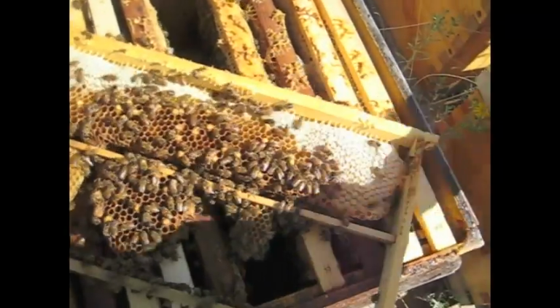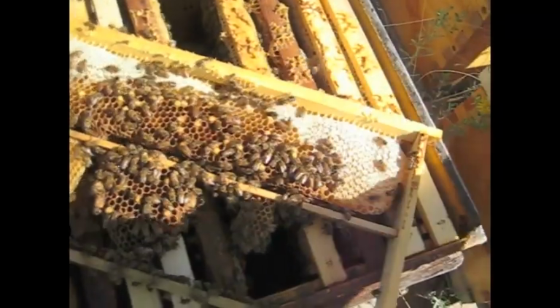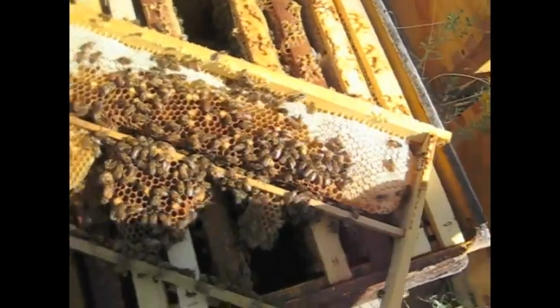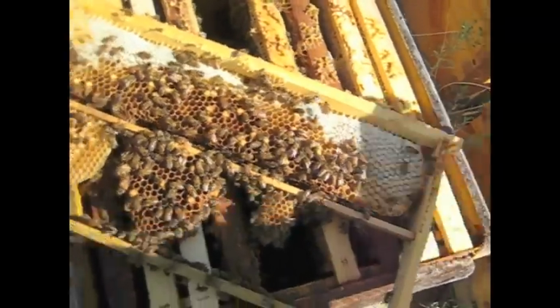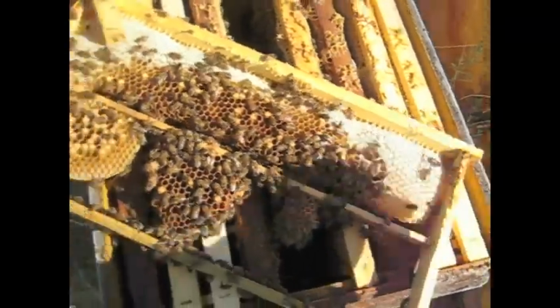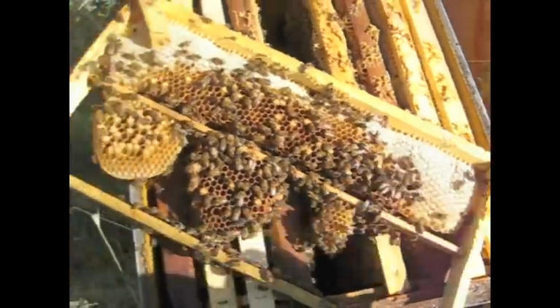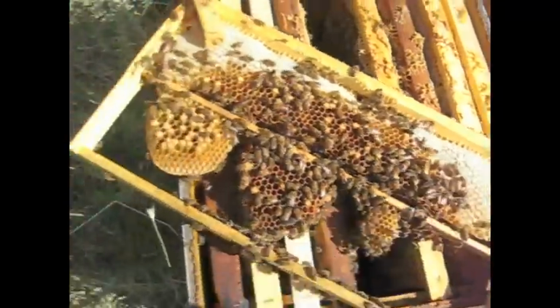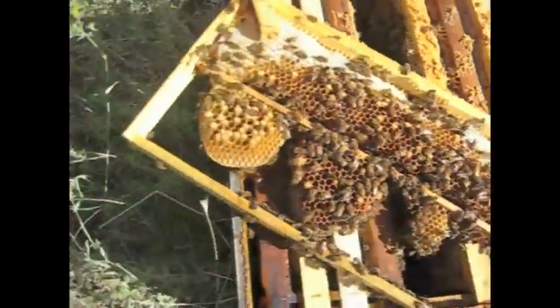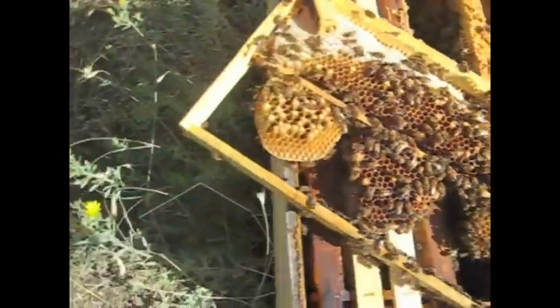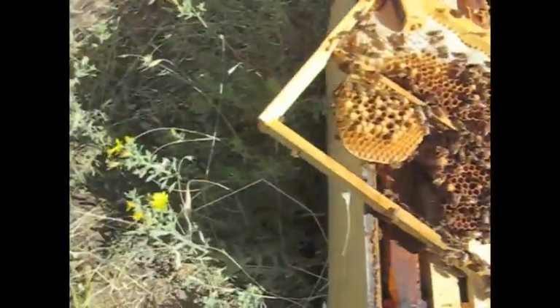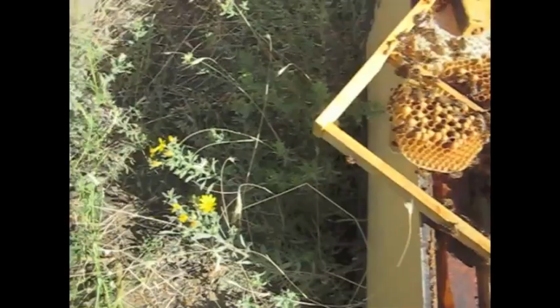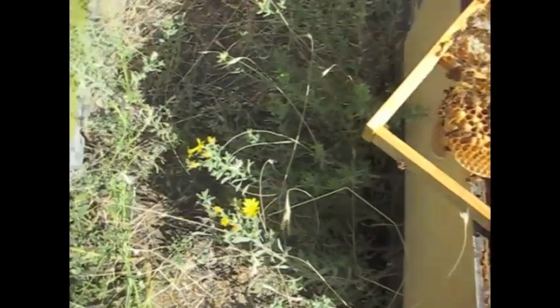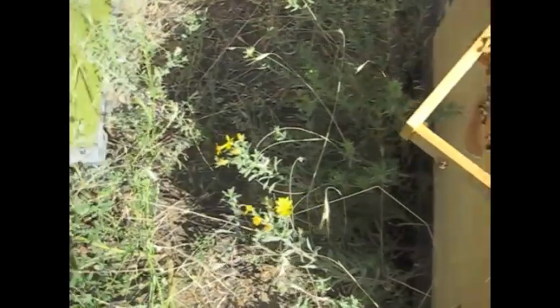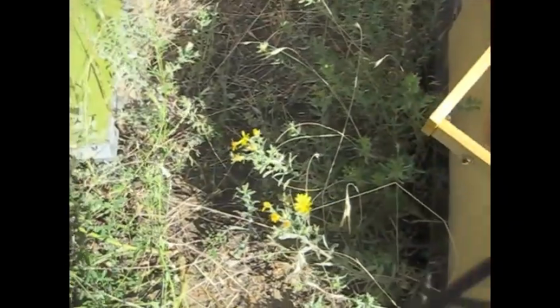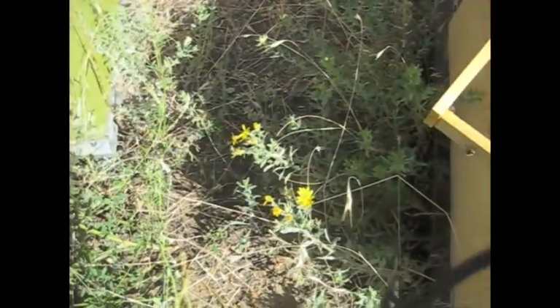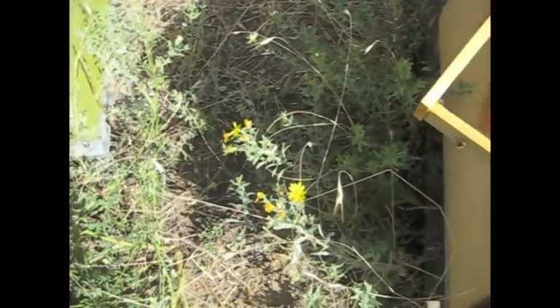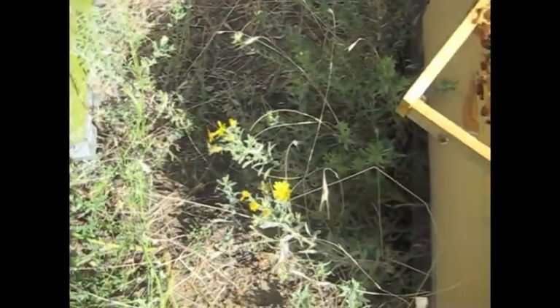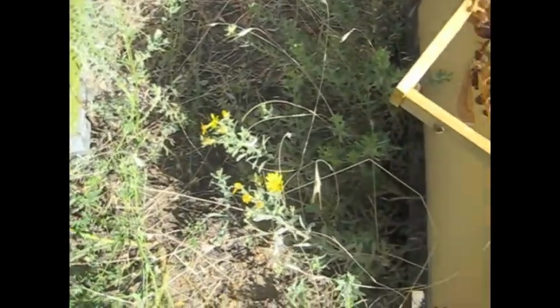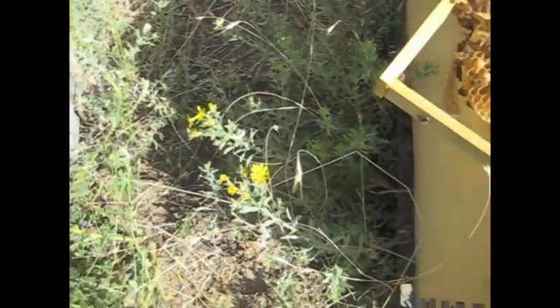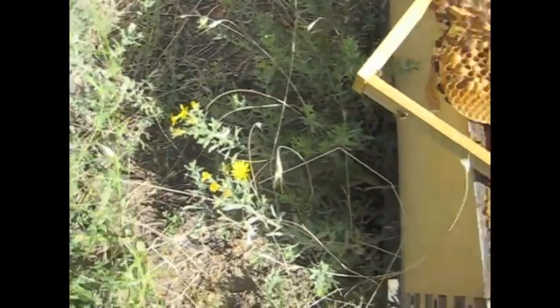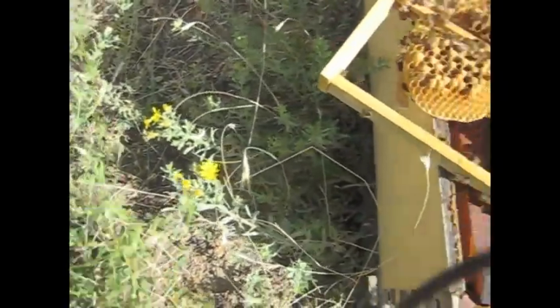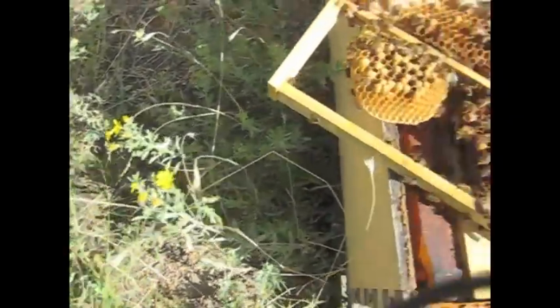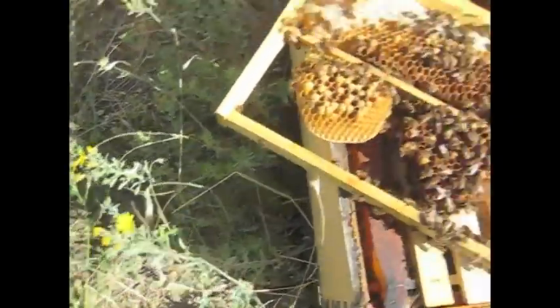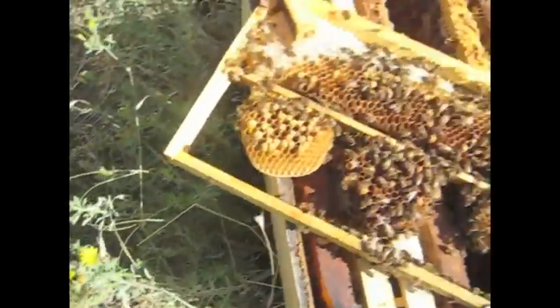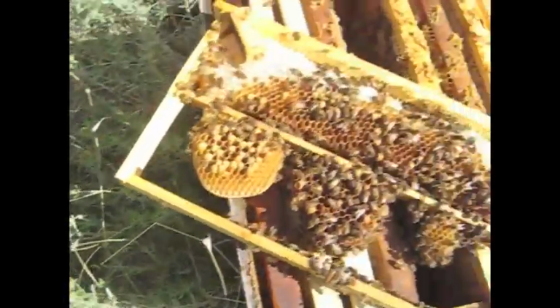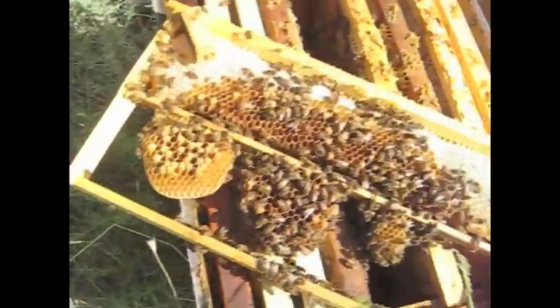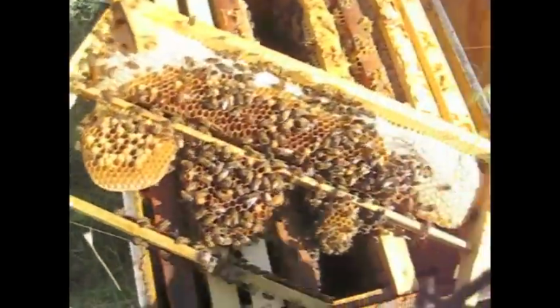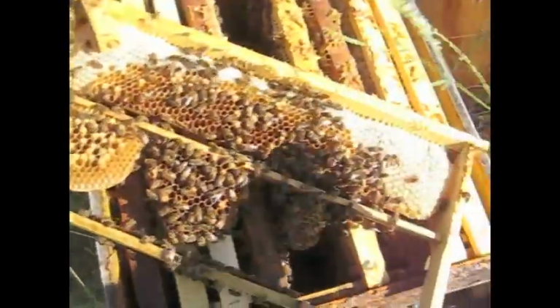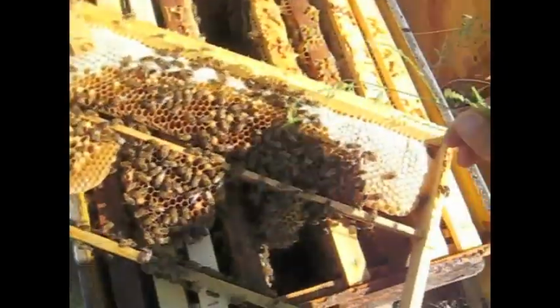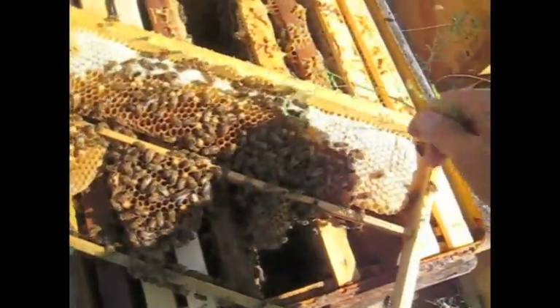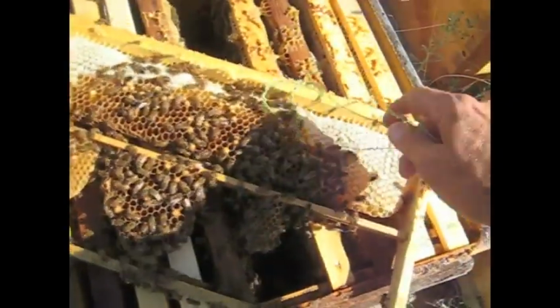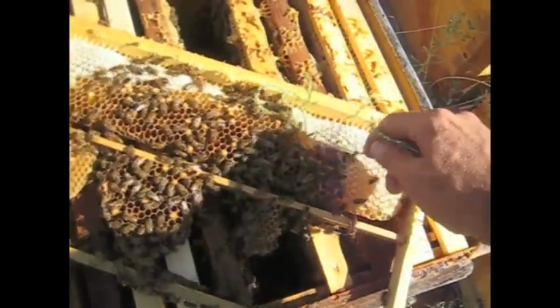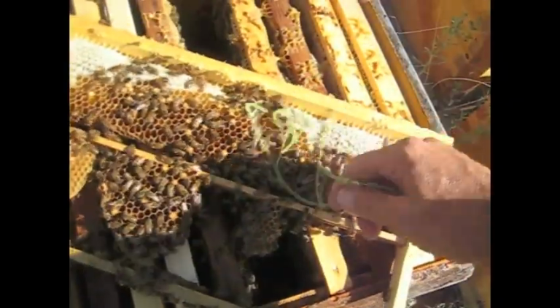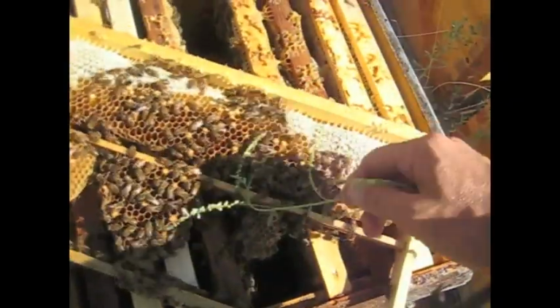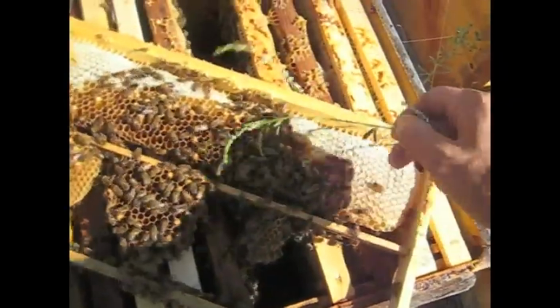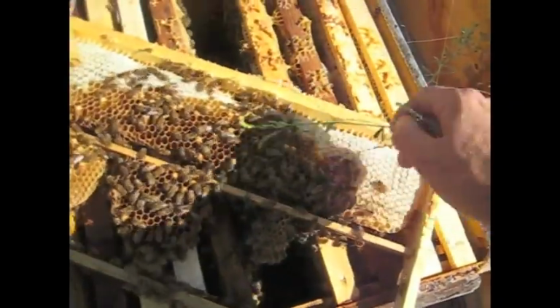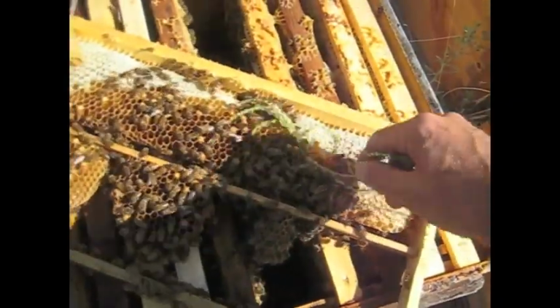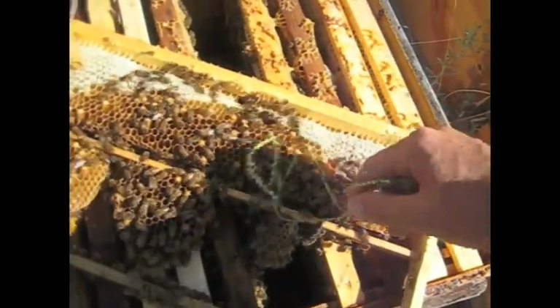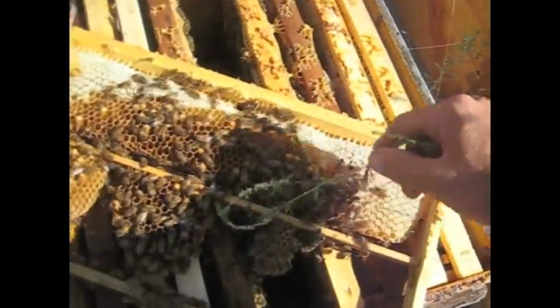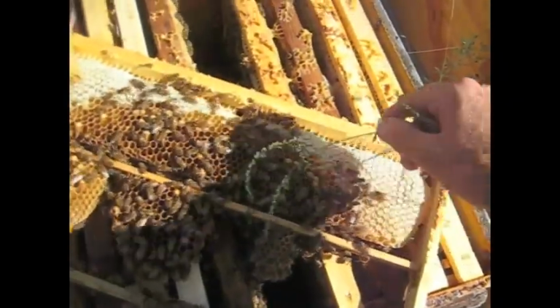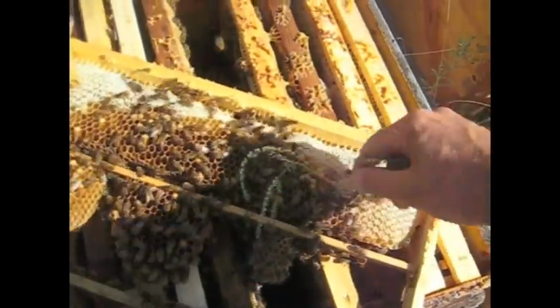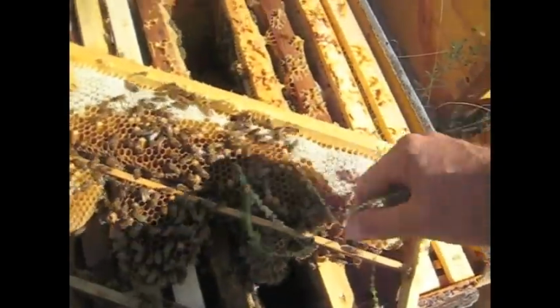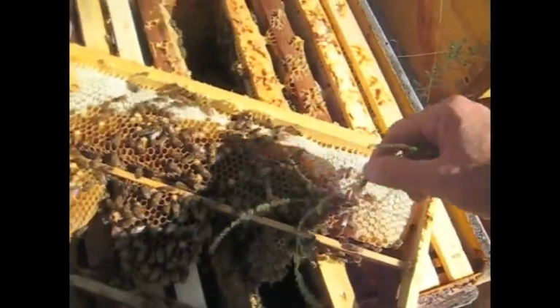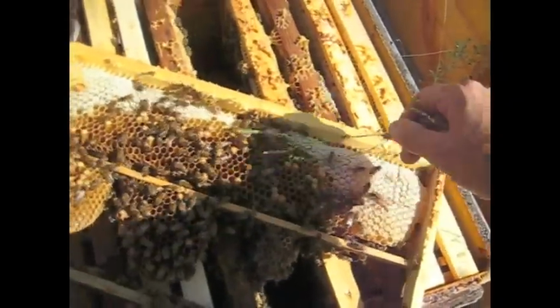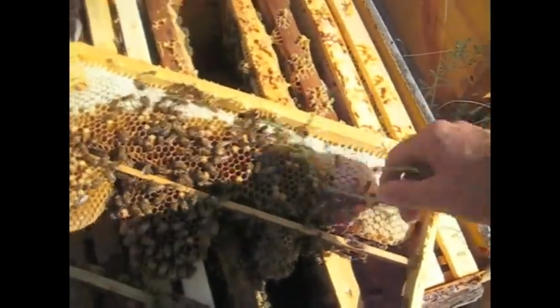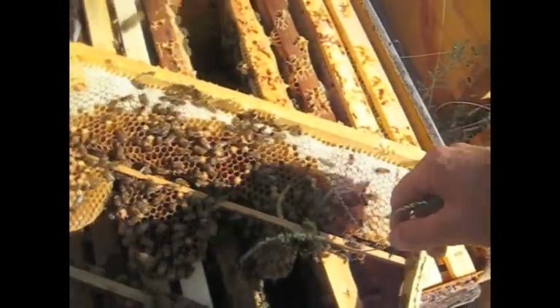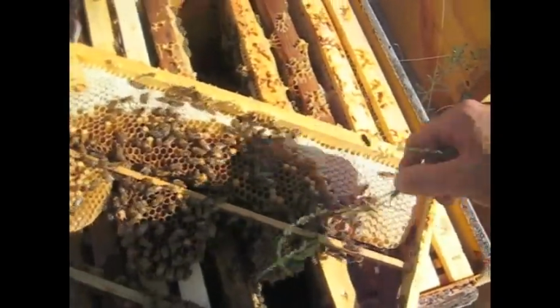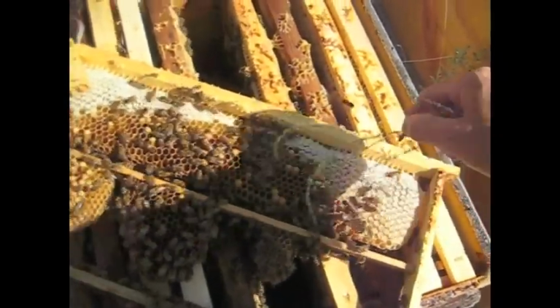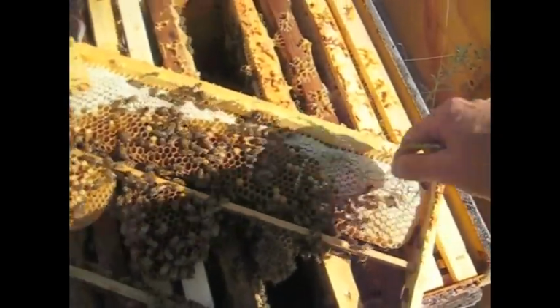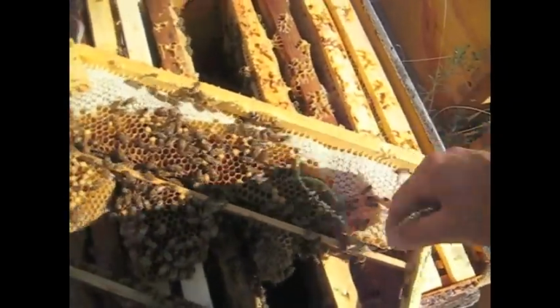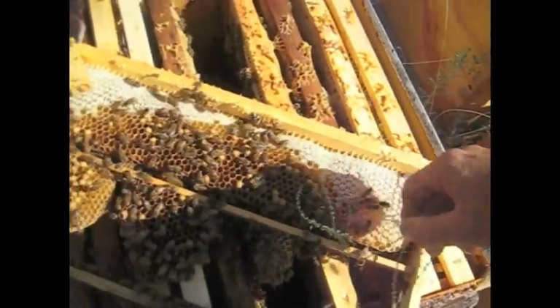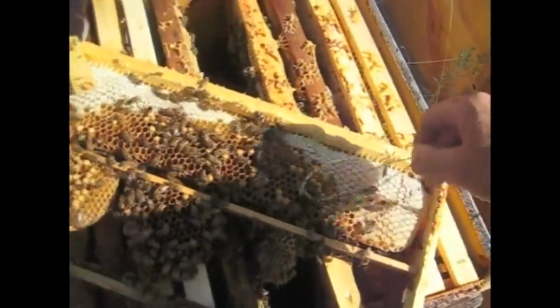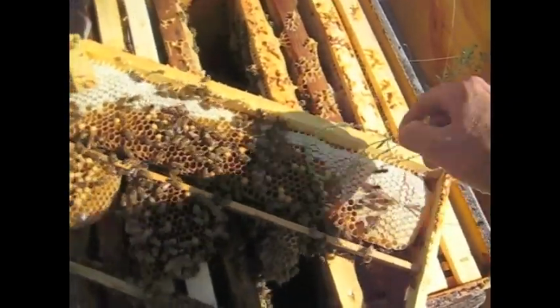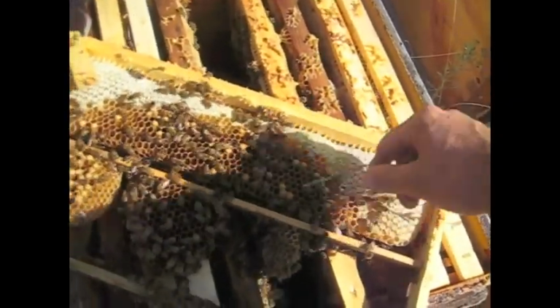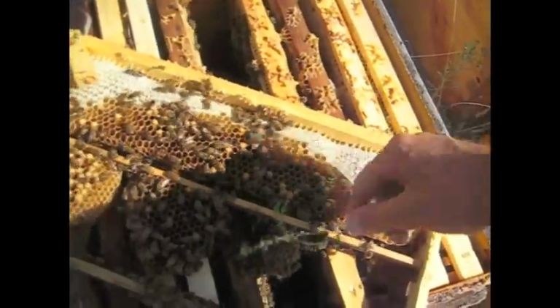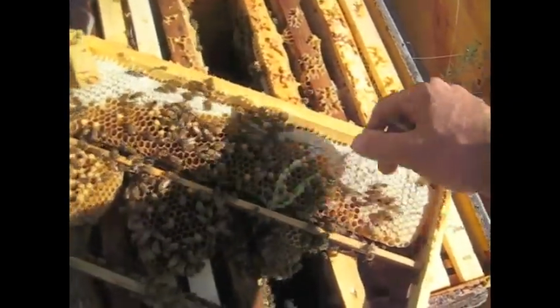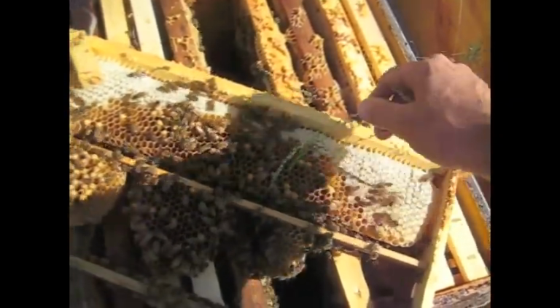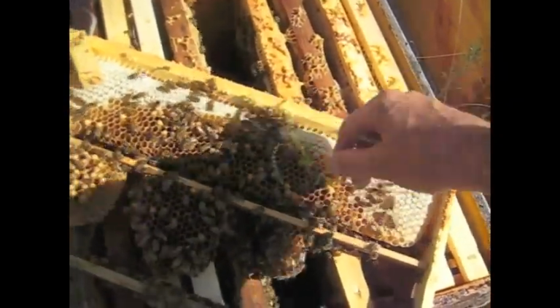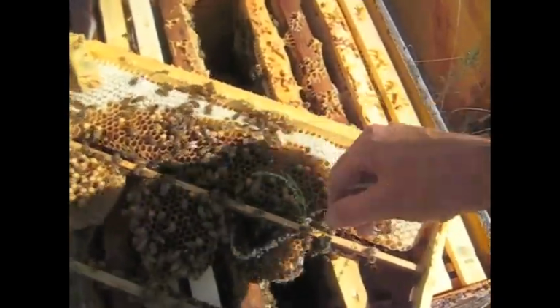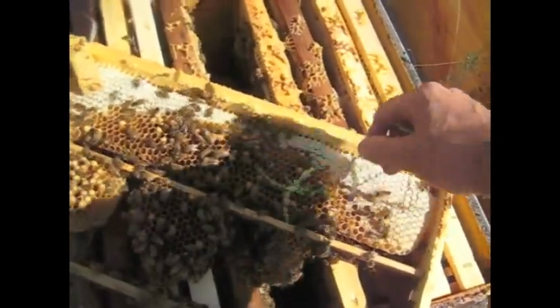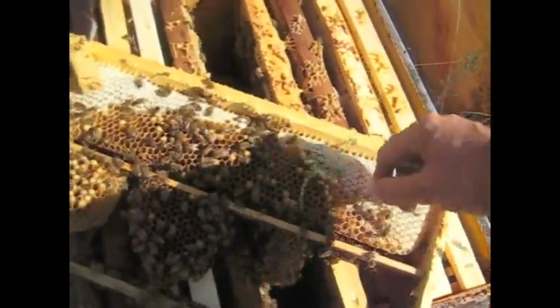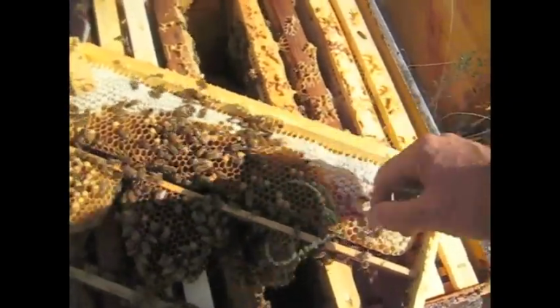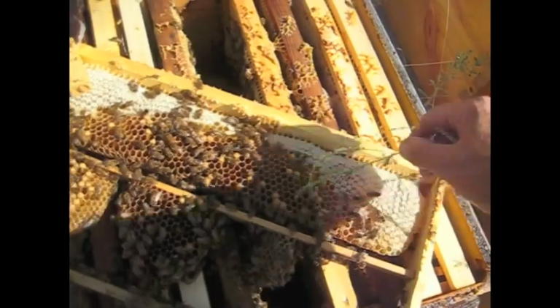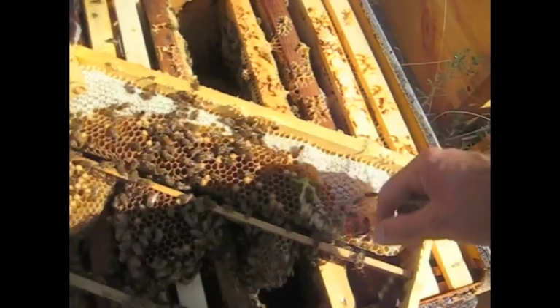I'll need to move the bees. I want to move all the bees off in case they decide that their laying worker is good enough.